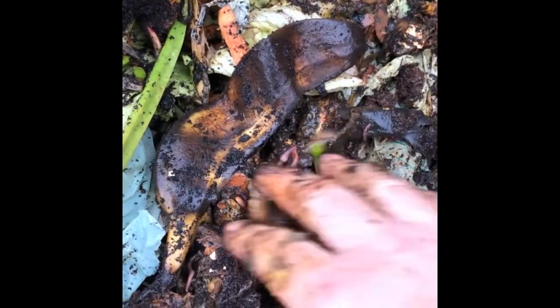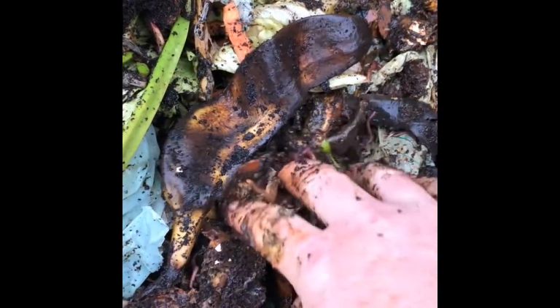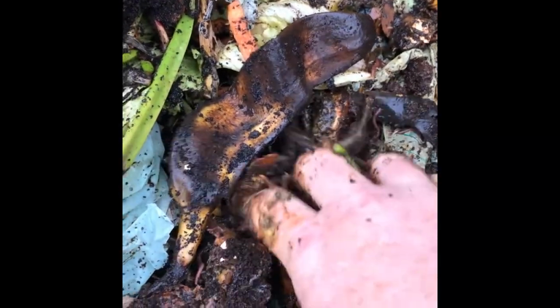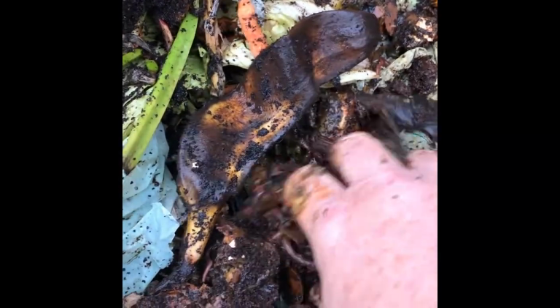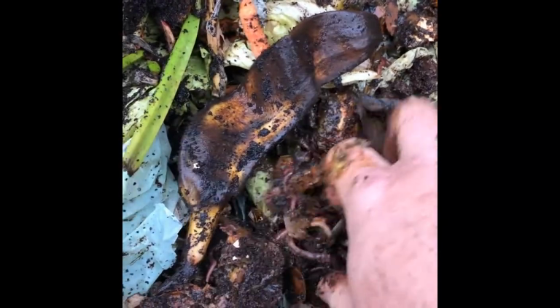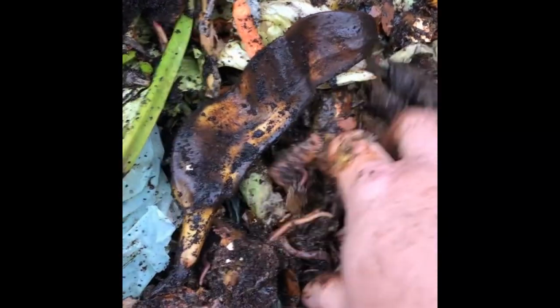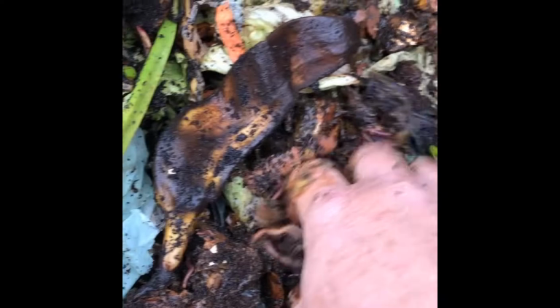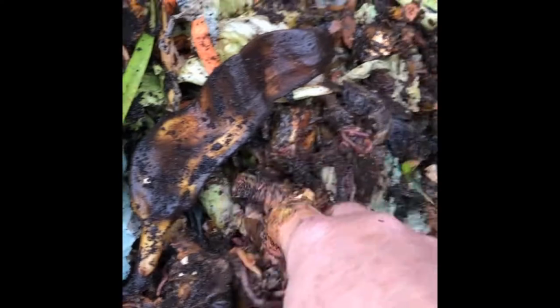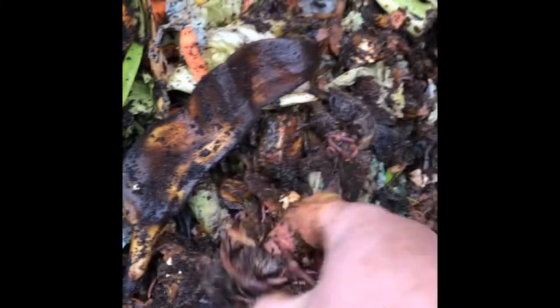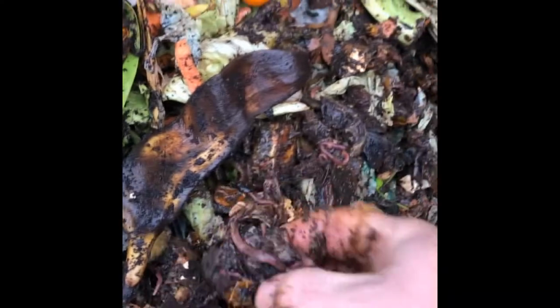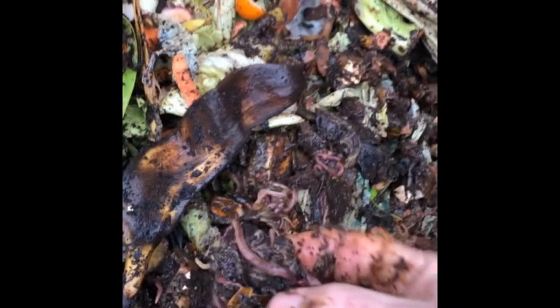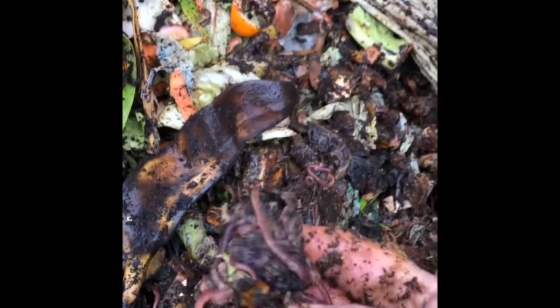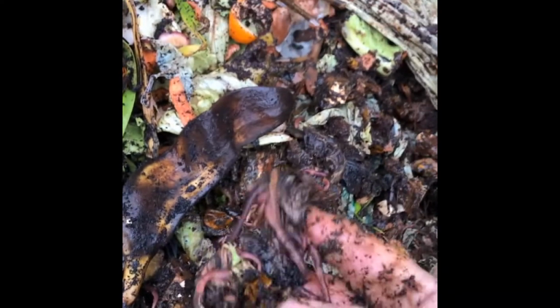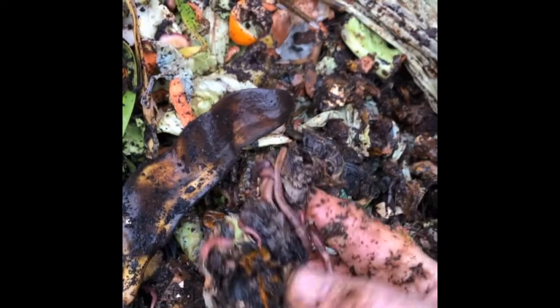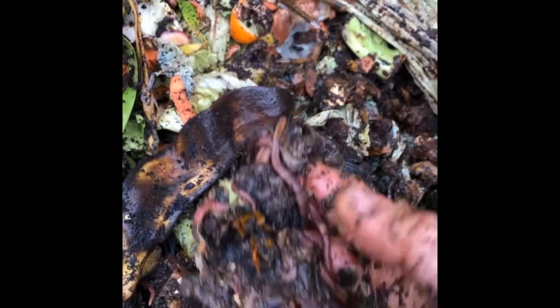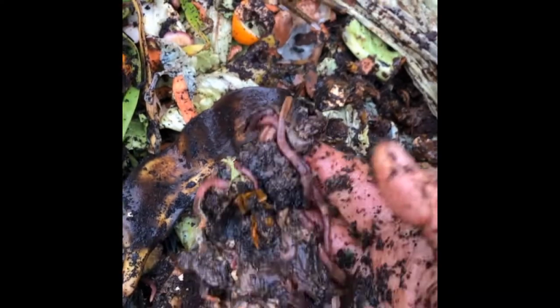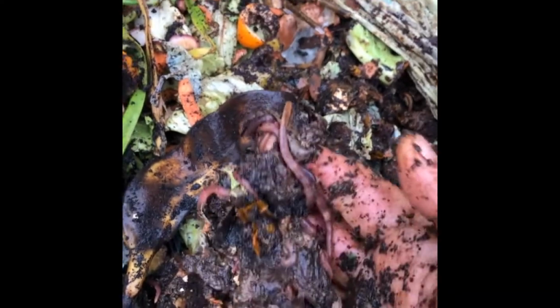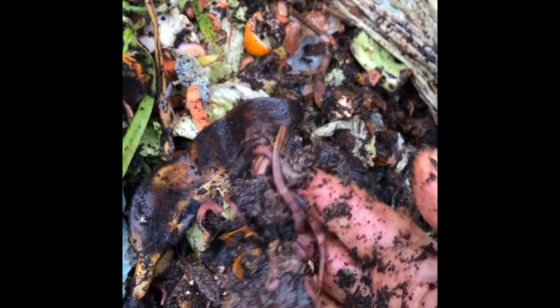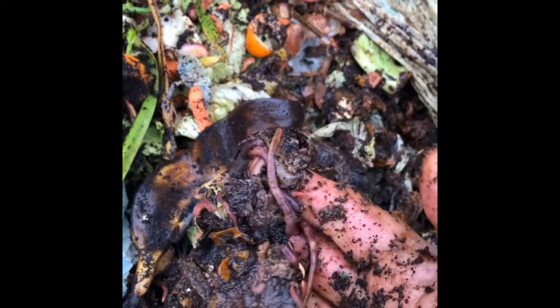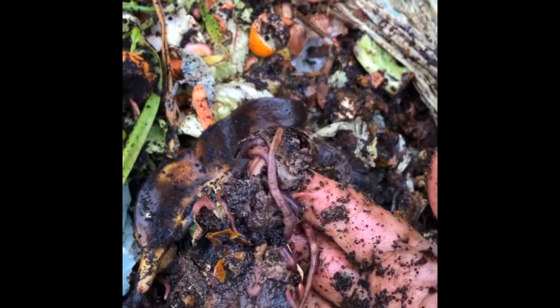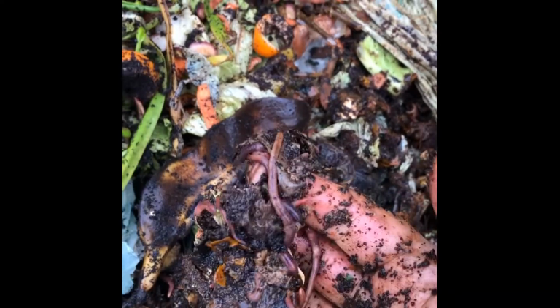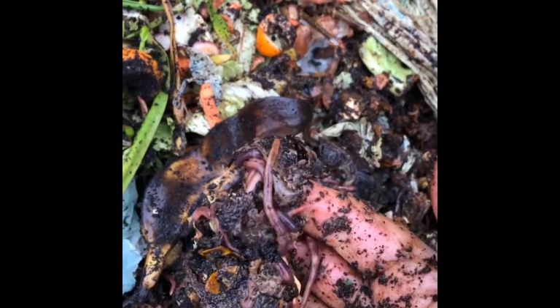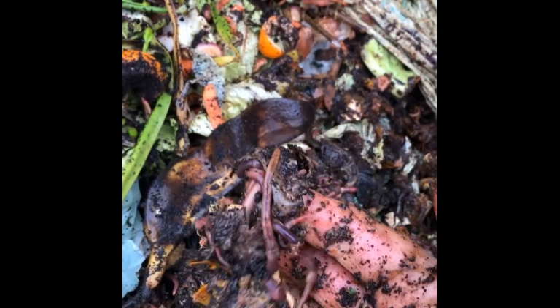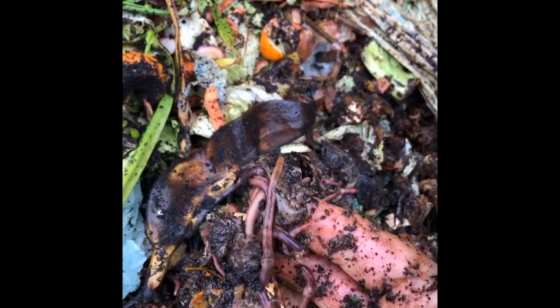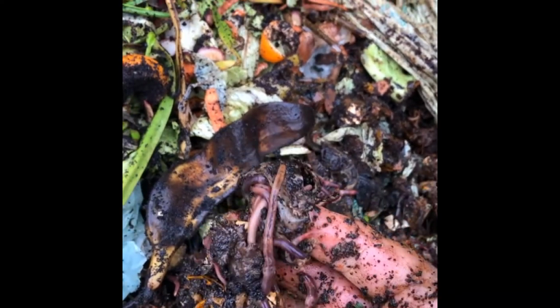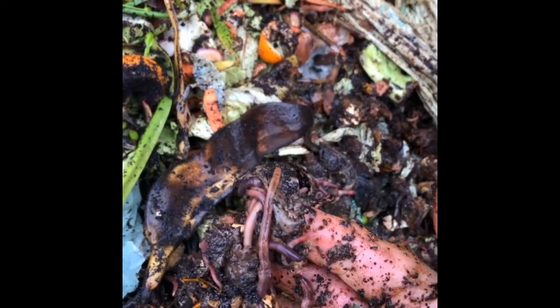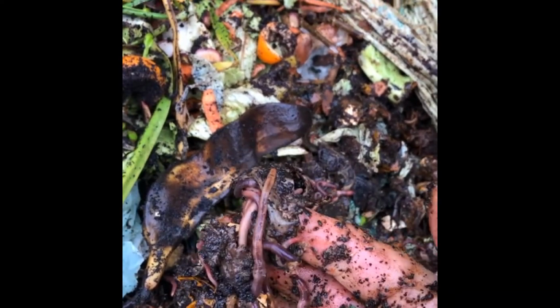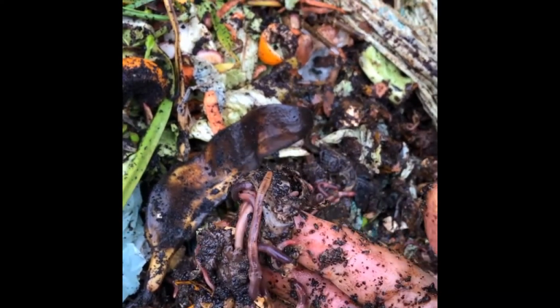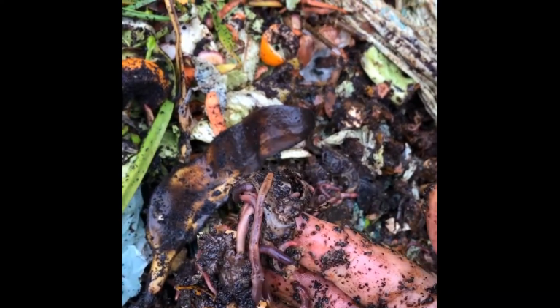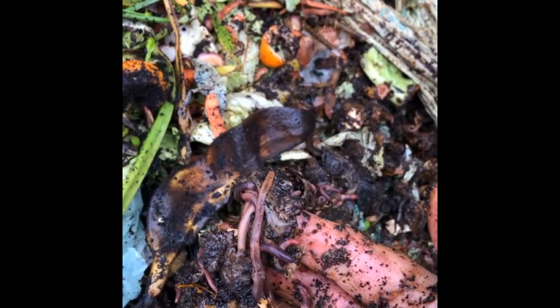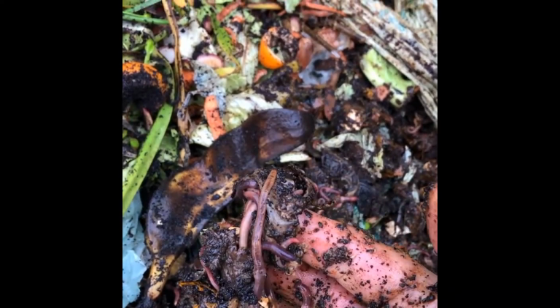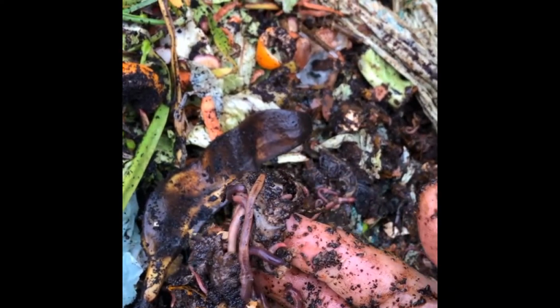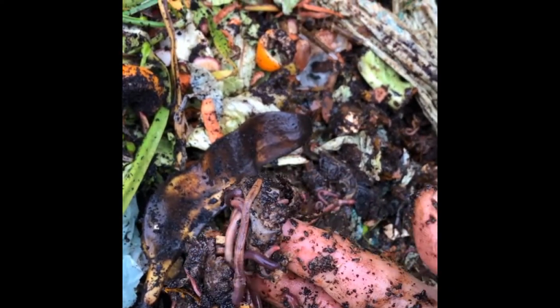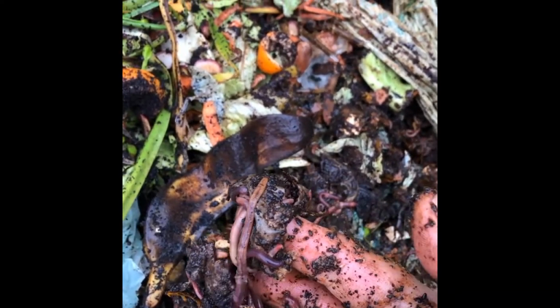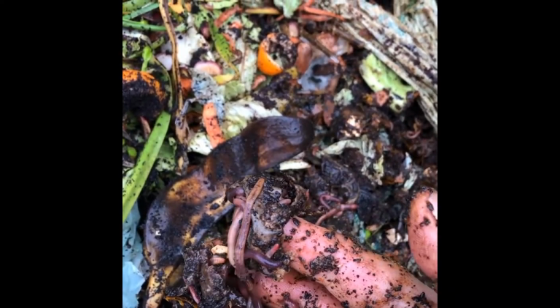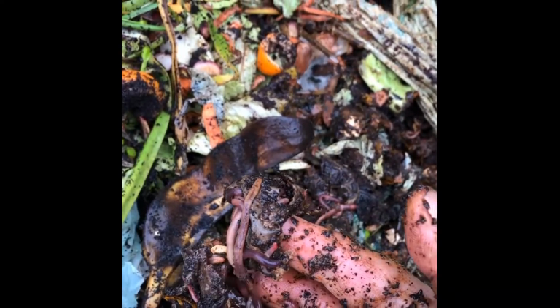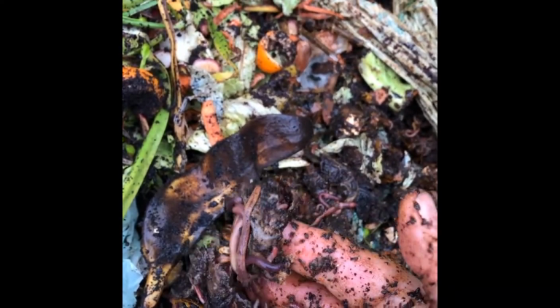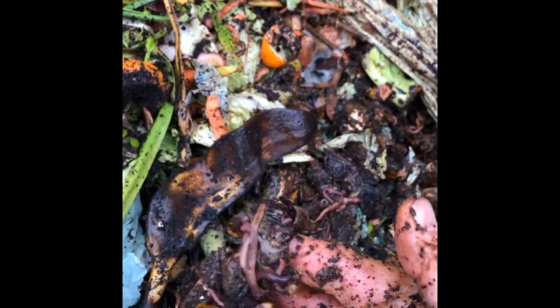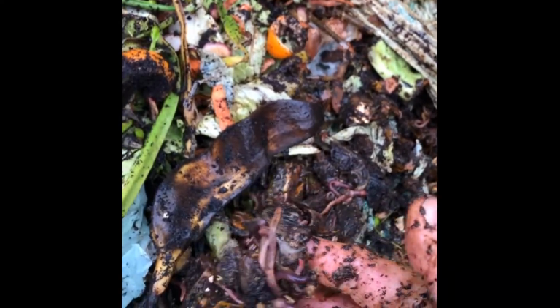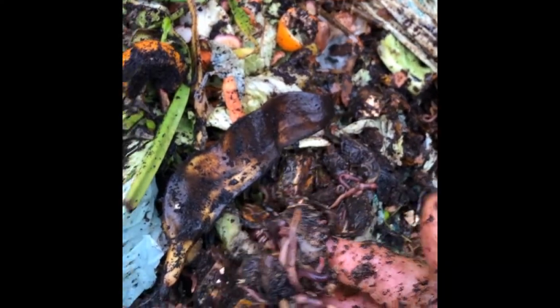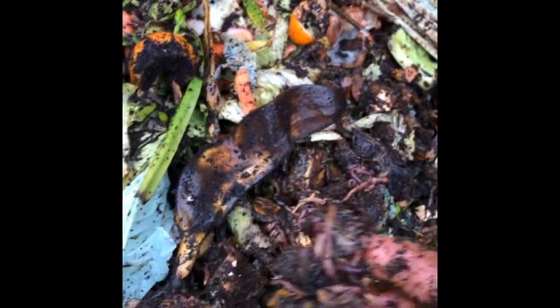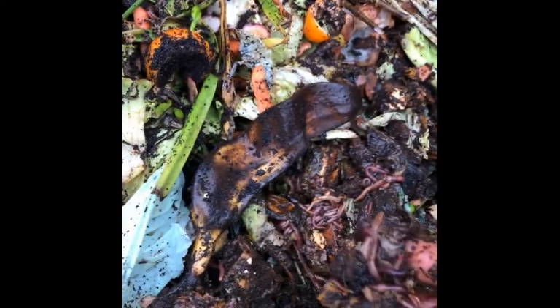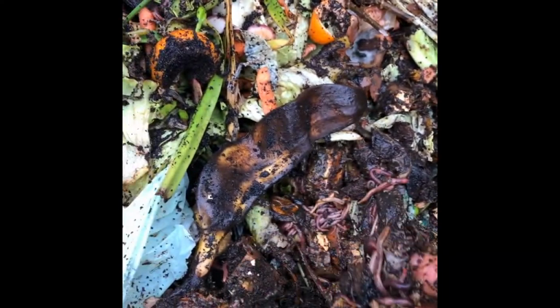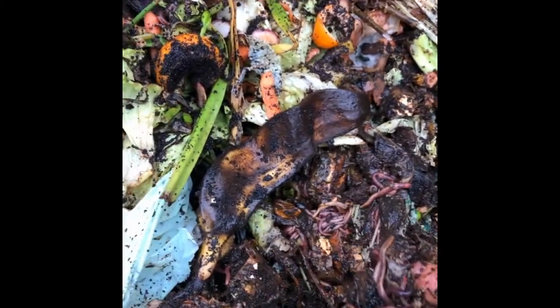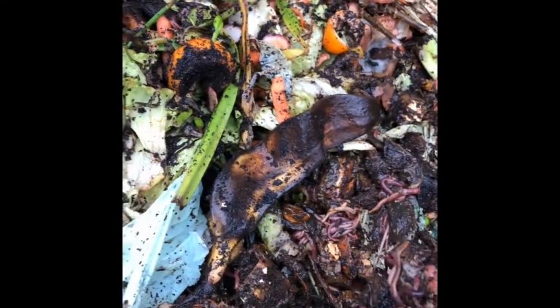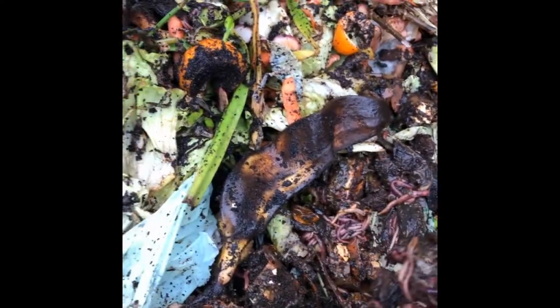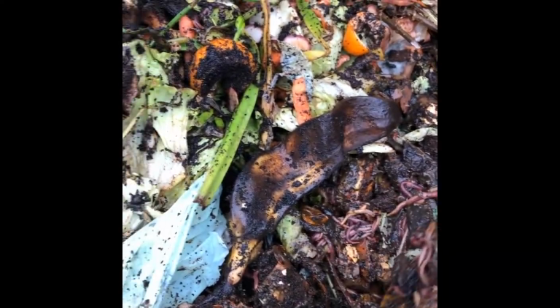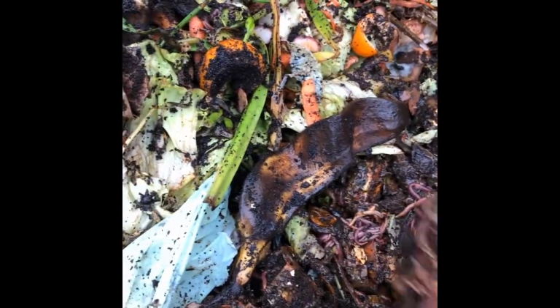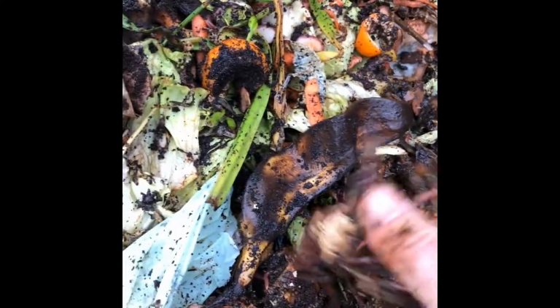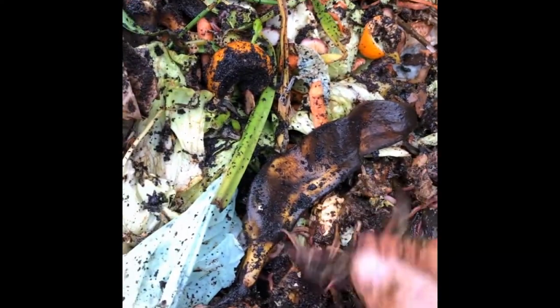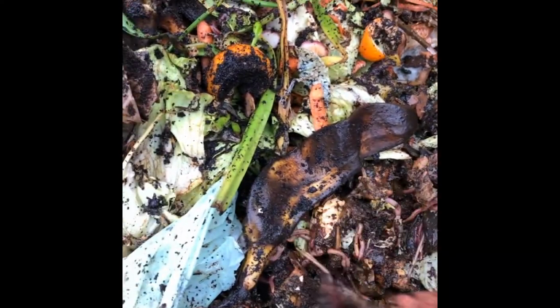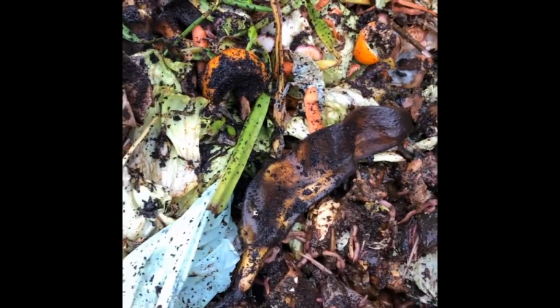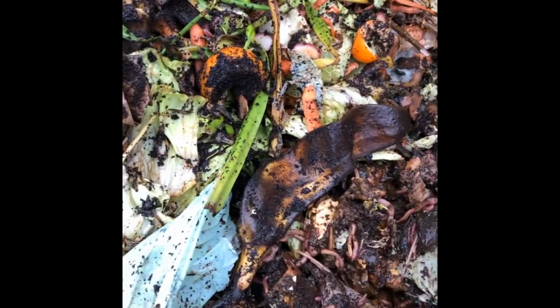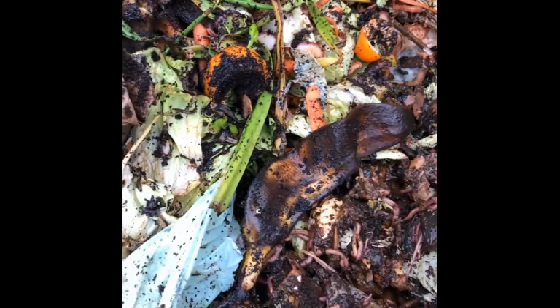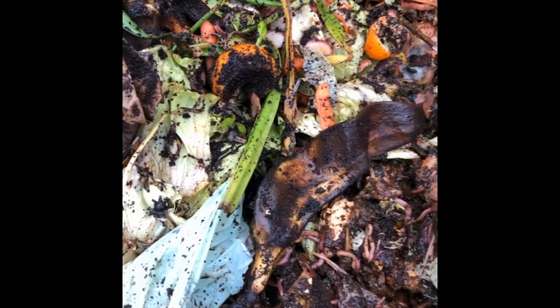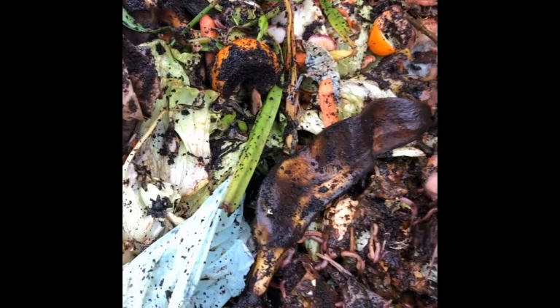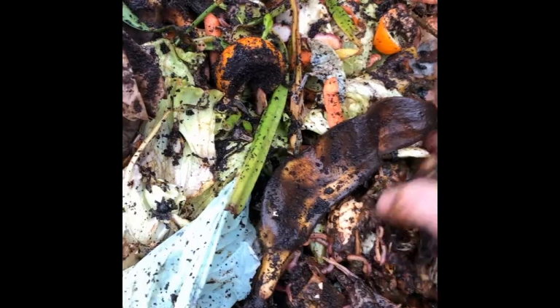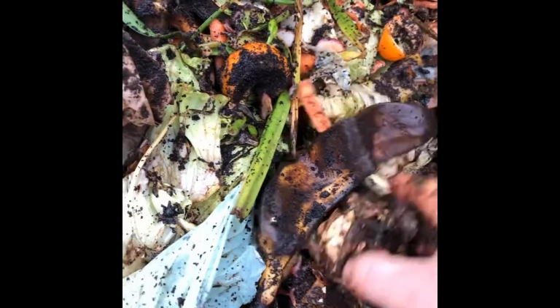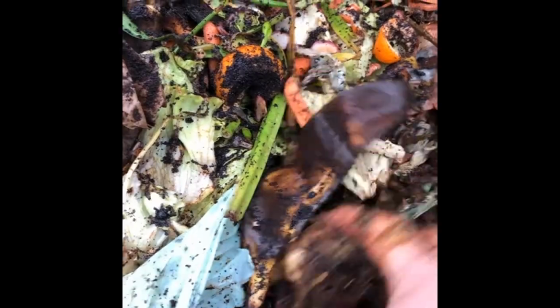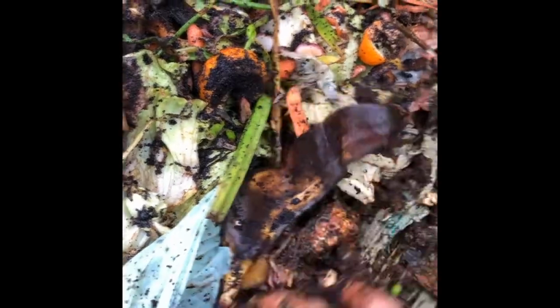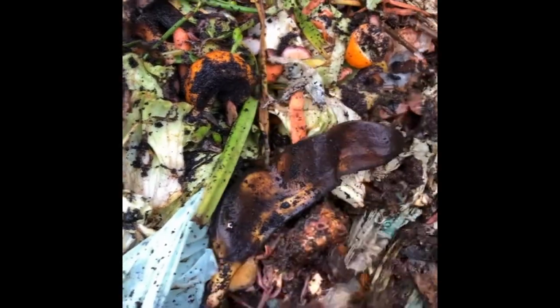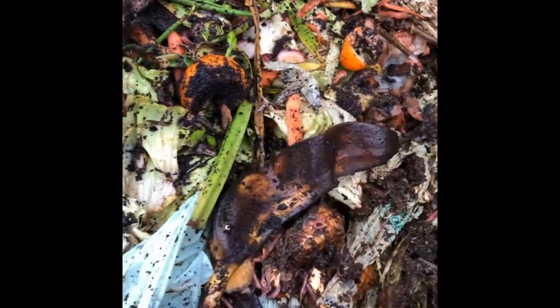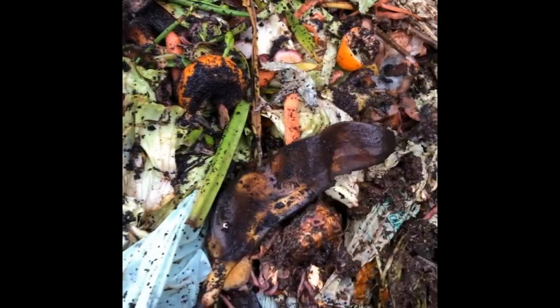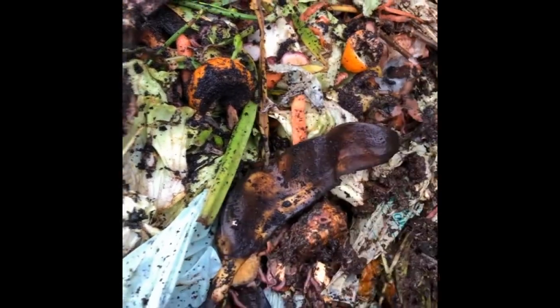We have another video that we just shot — you can actually use red wiggler worms inside your home to do this same process.